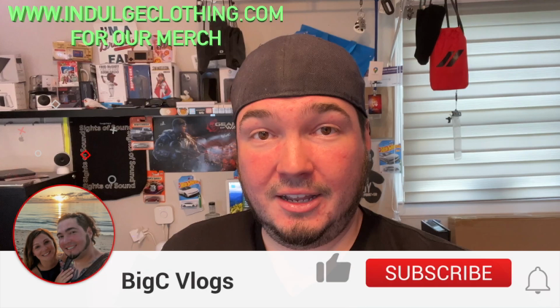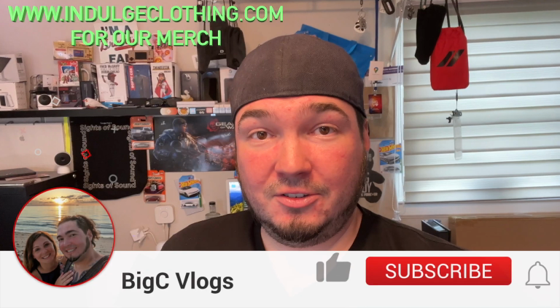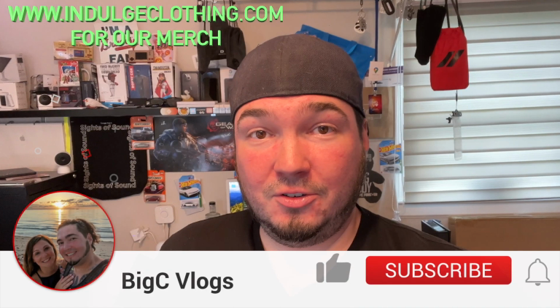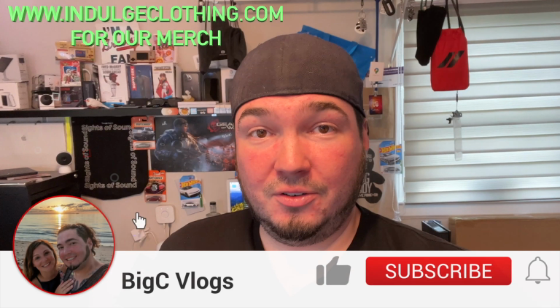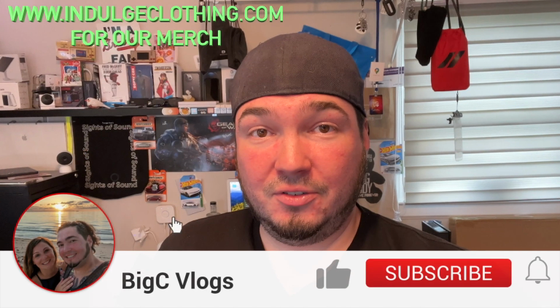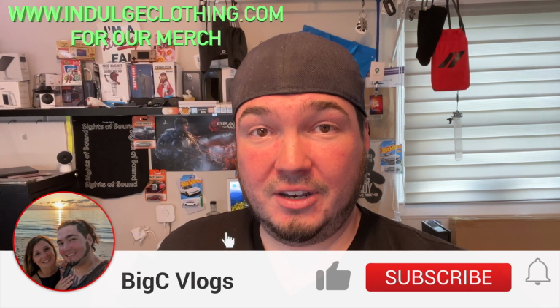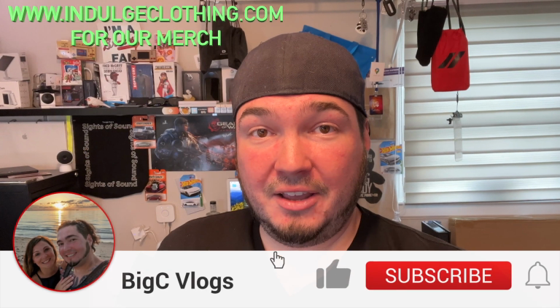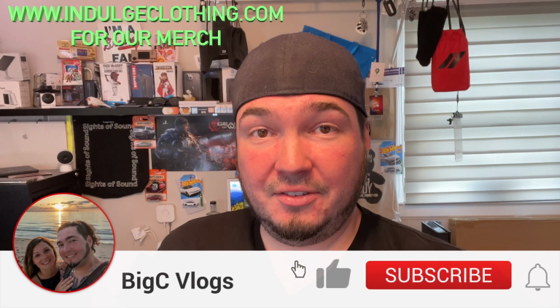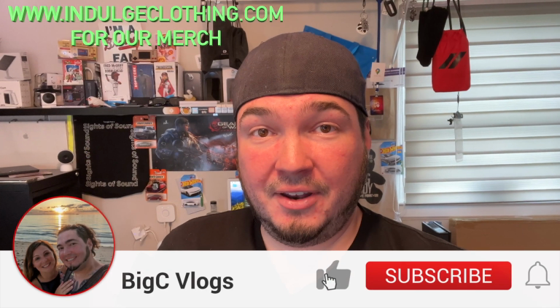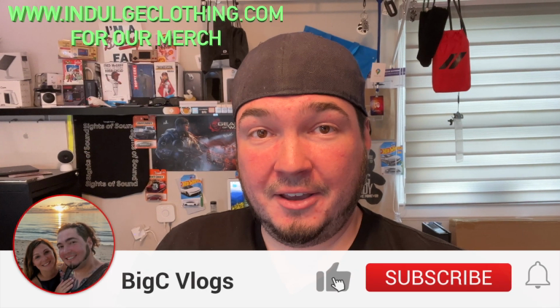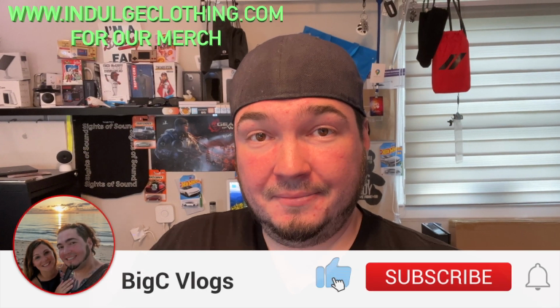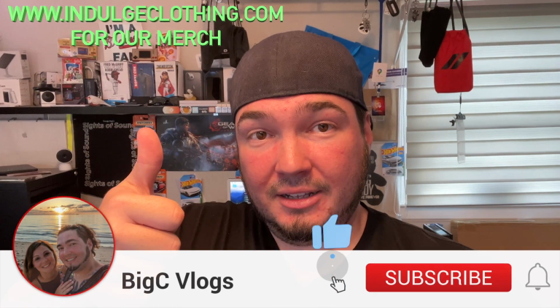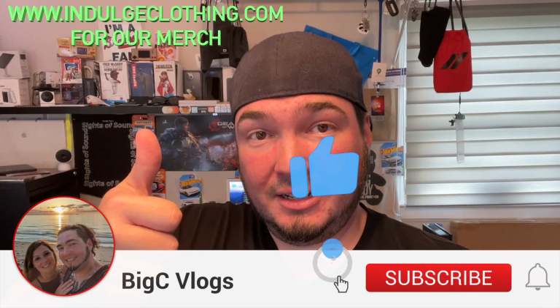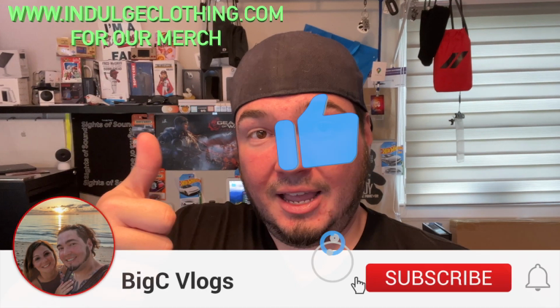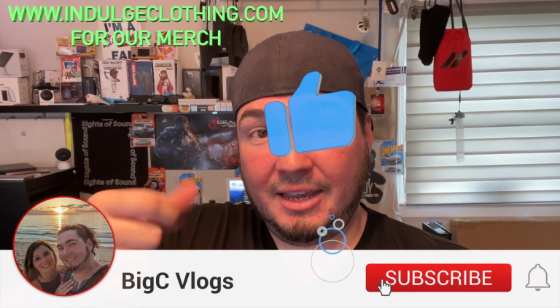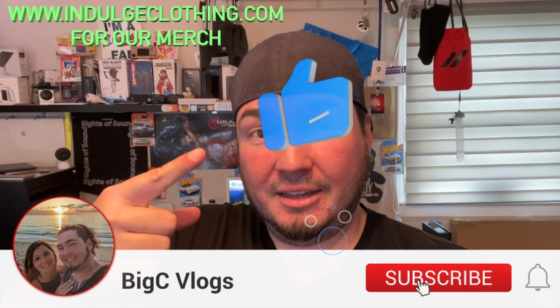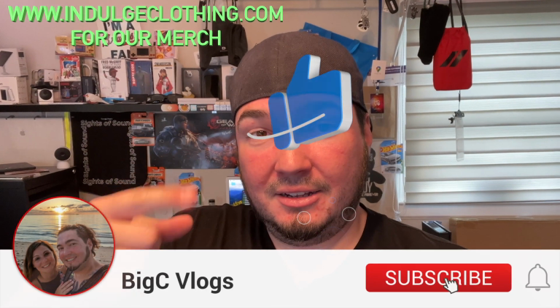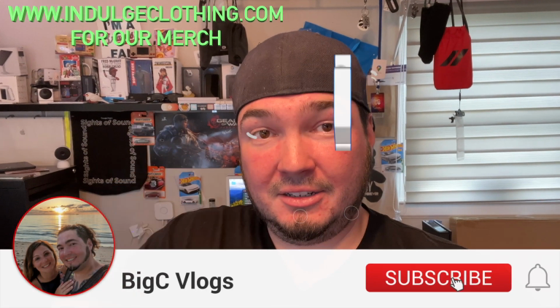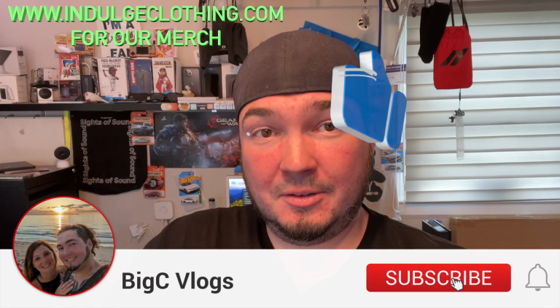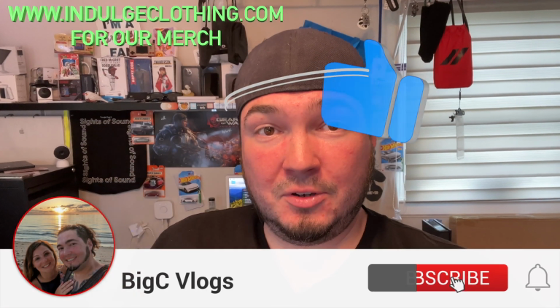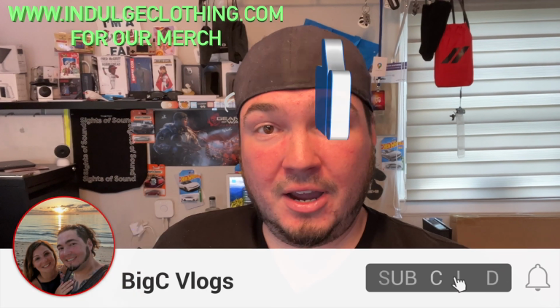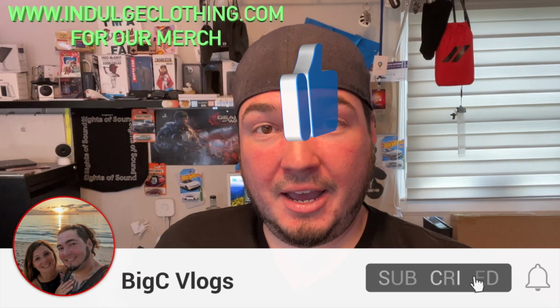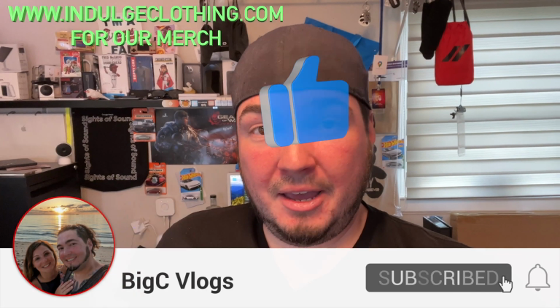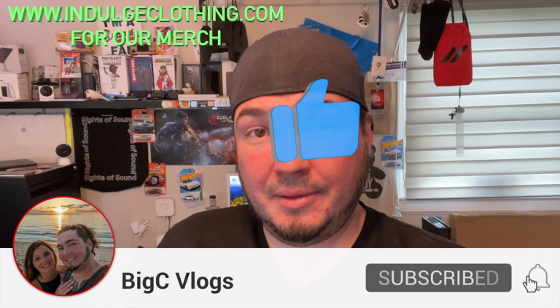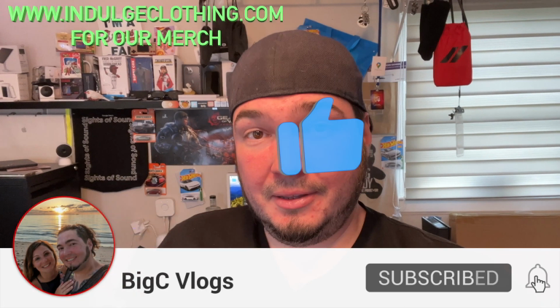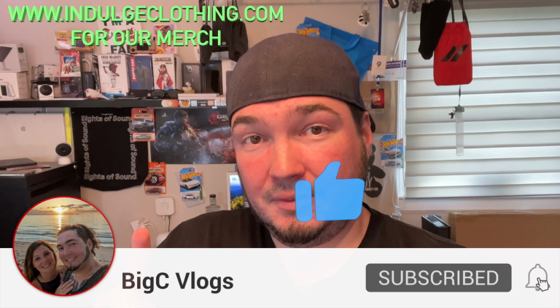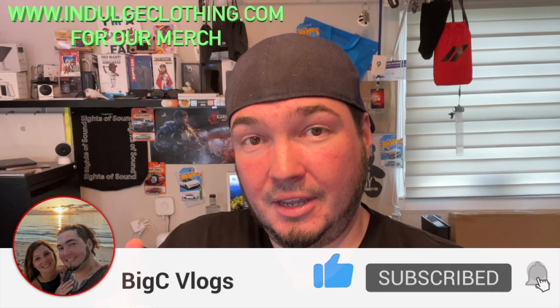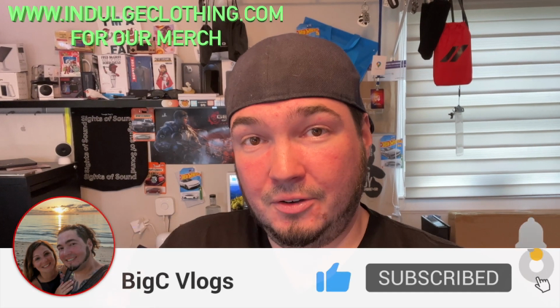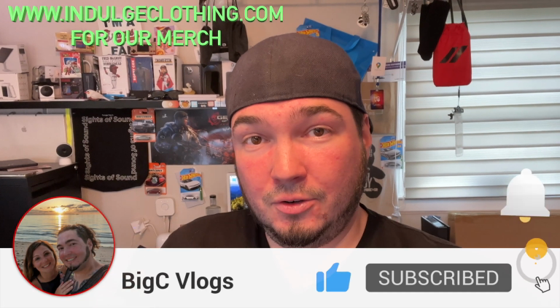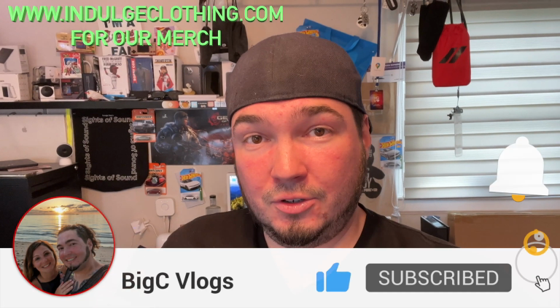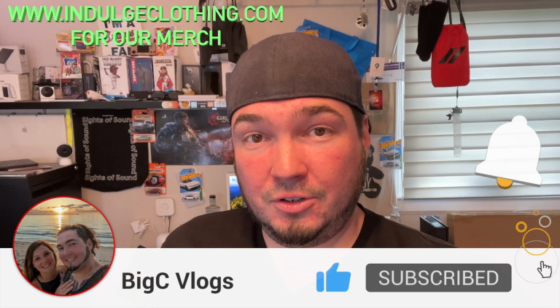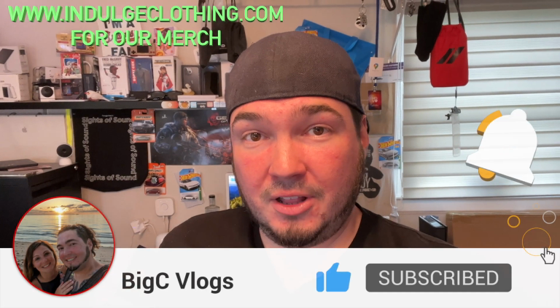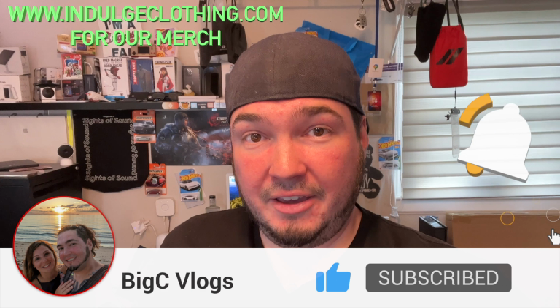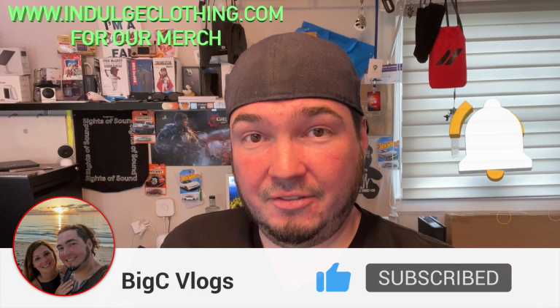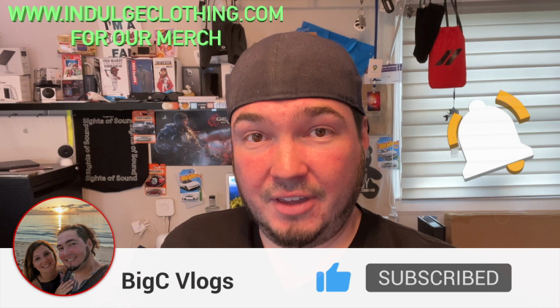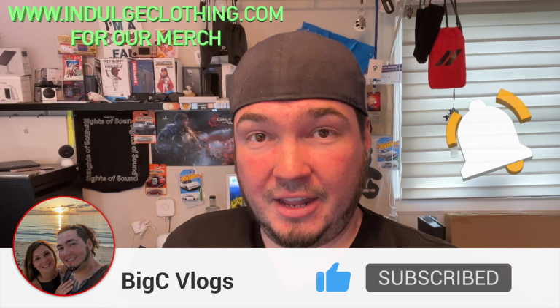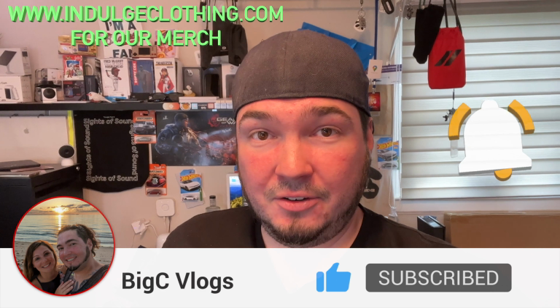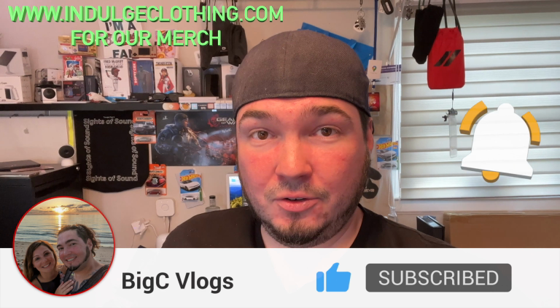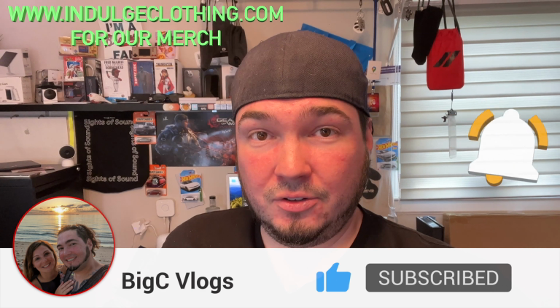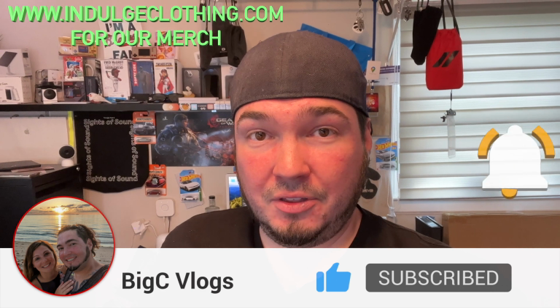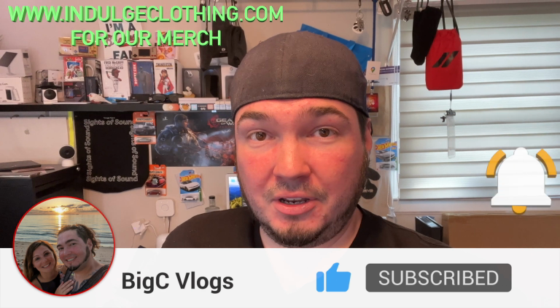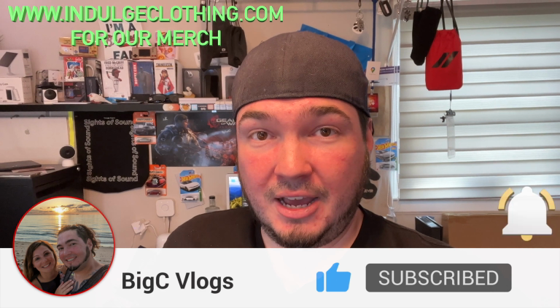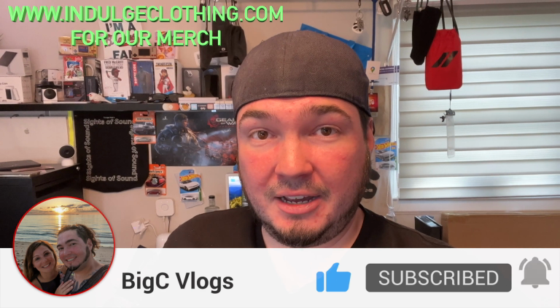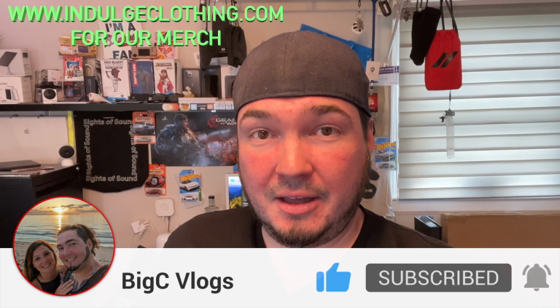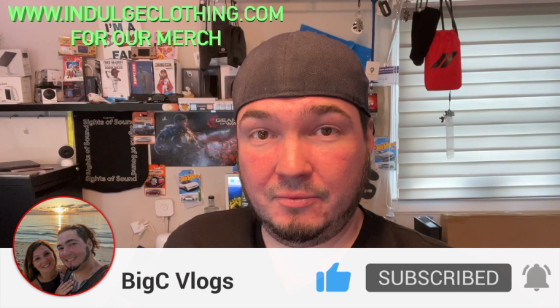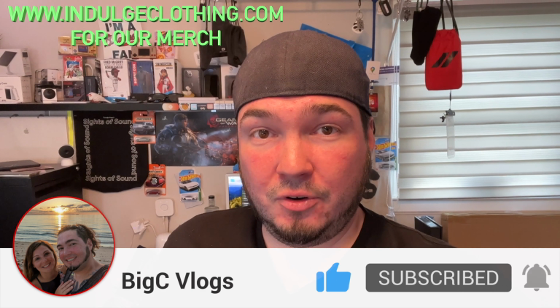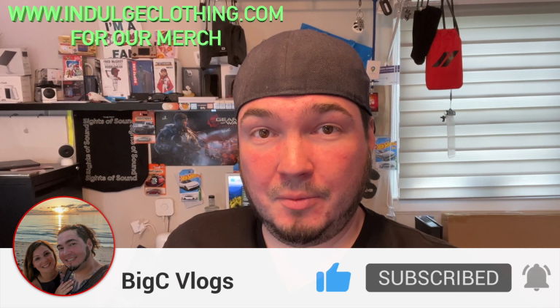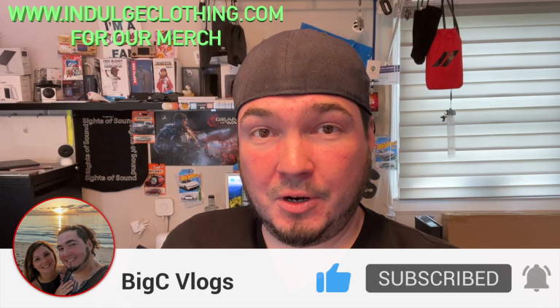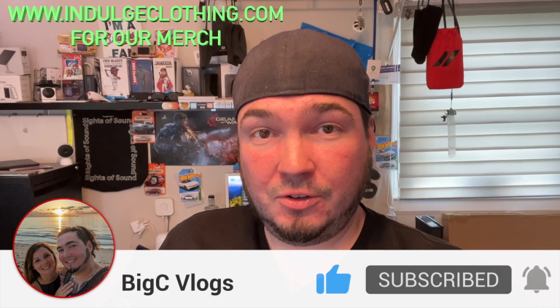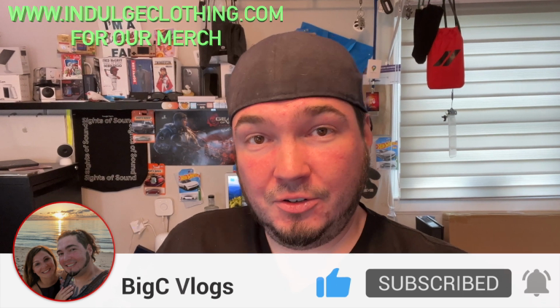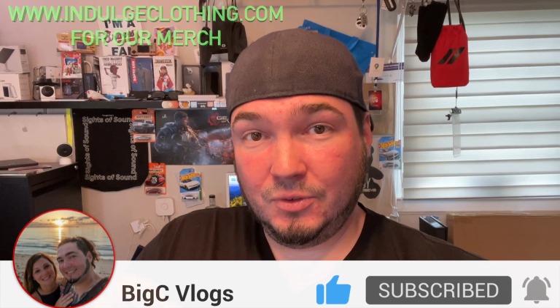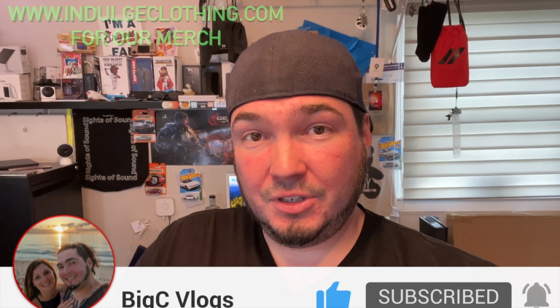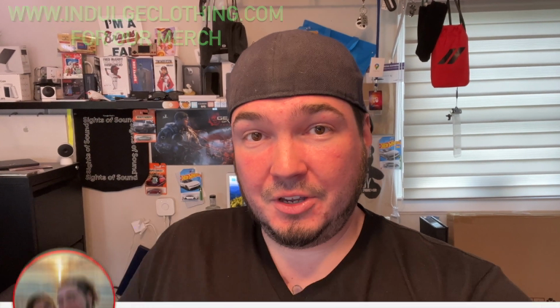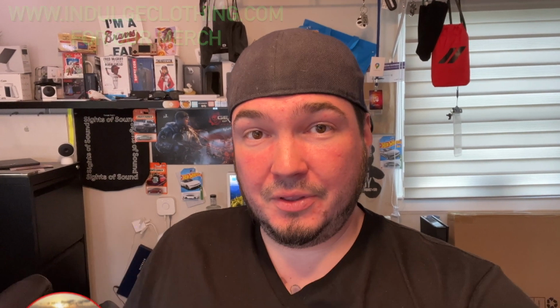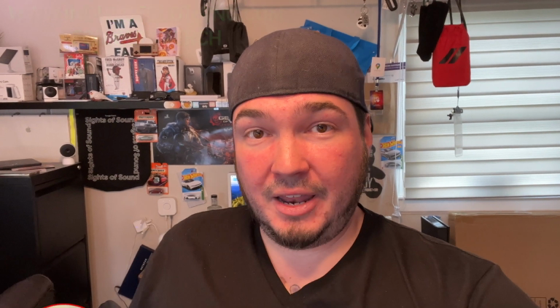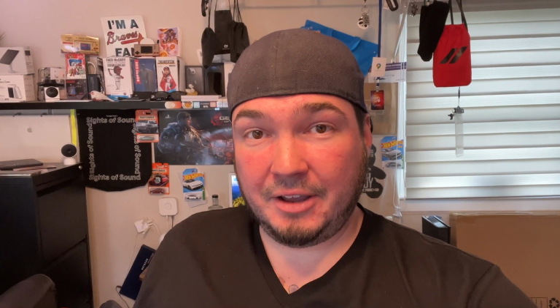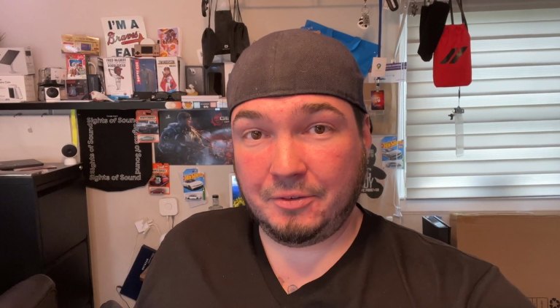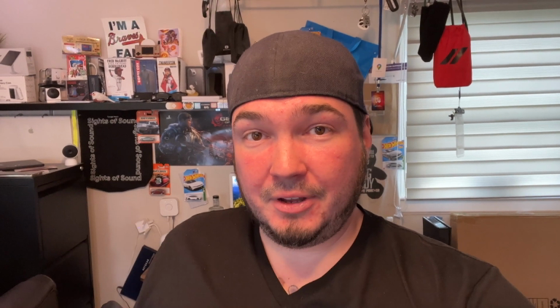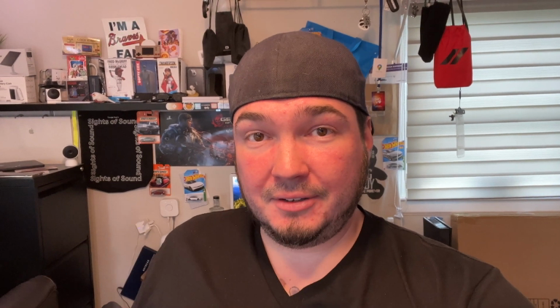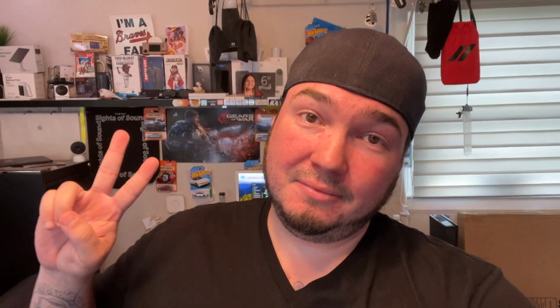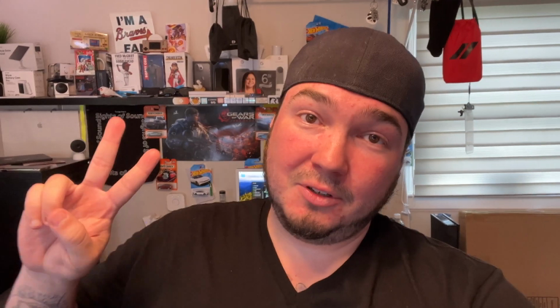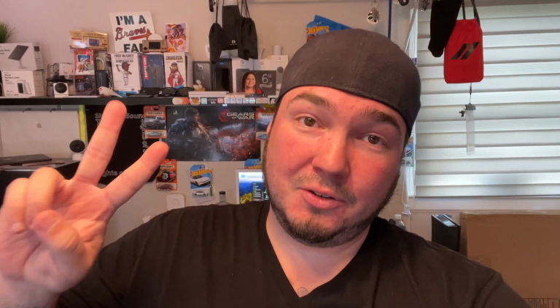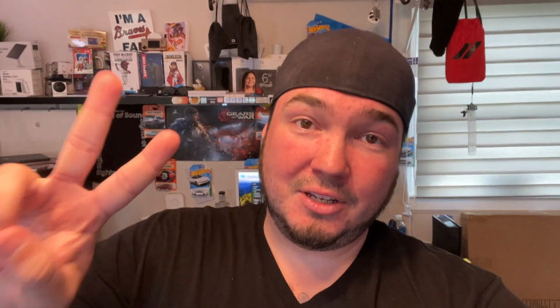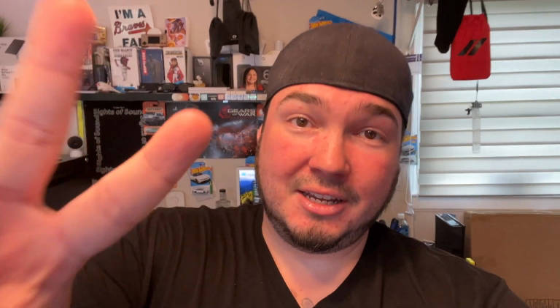And that should do it for today's video. Click like, click subscribe, indulge in your life at indulgeclothing.com for the merch. We'll see you in the next one. Deucer.